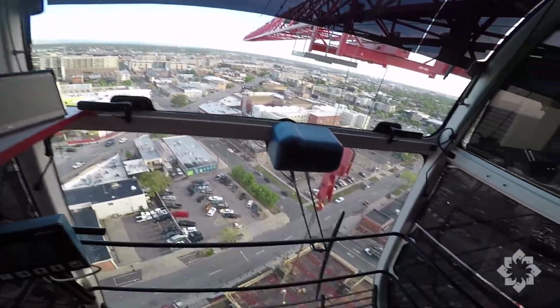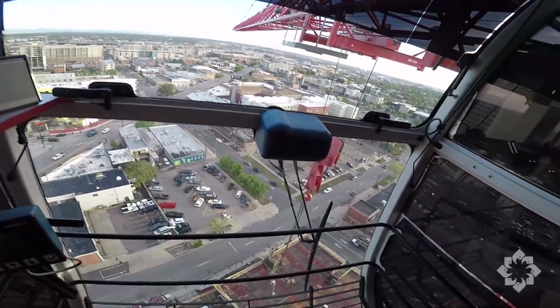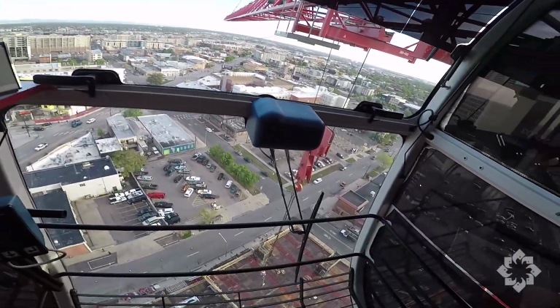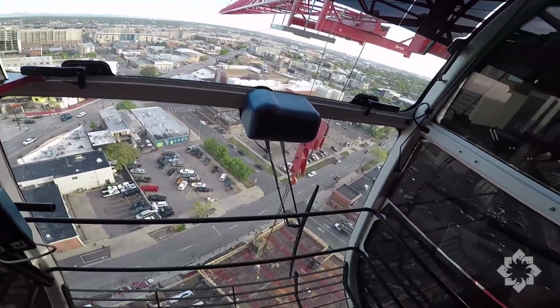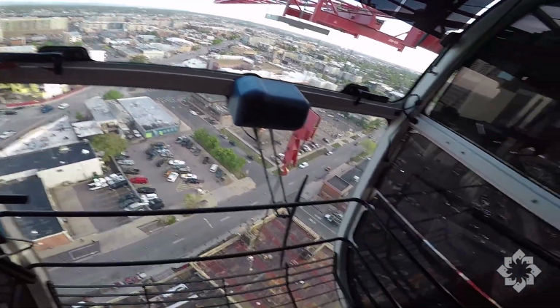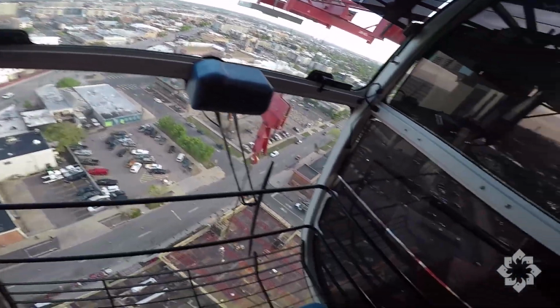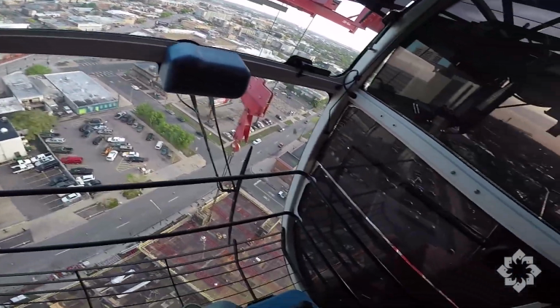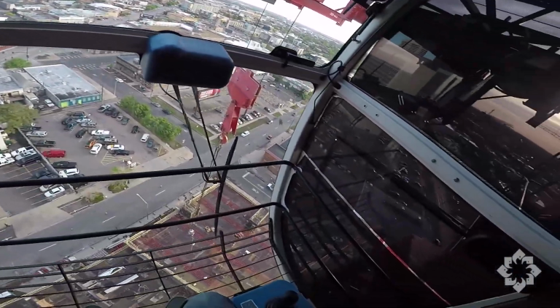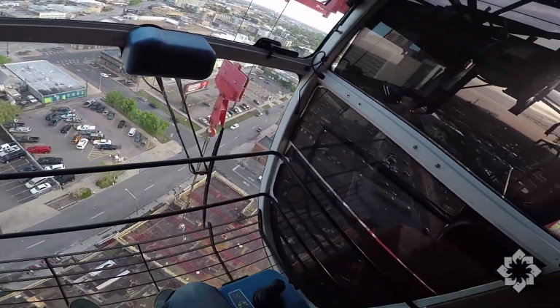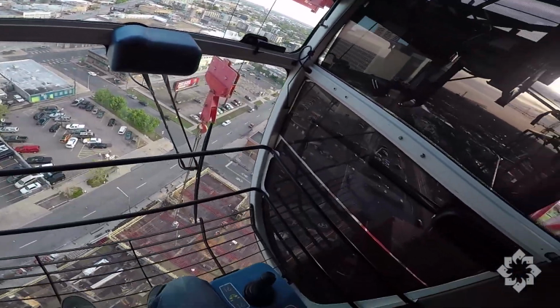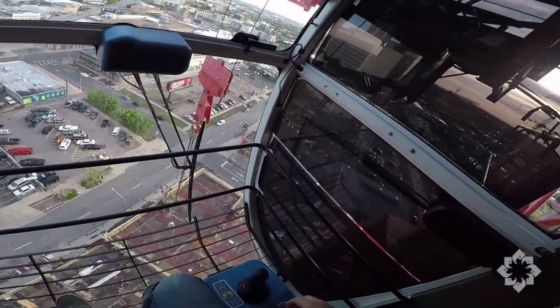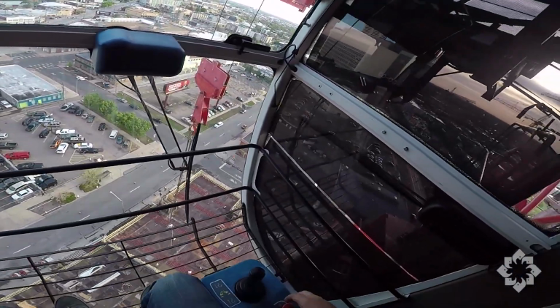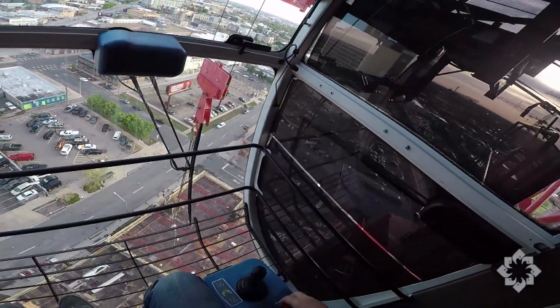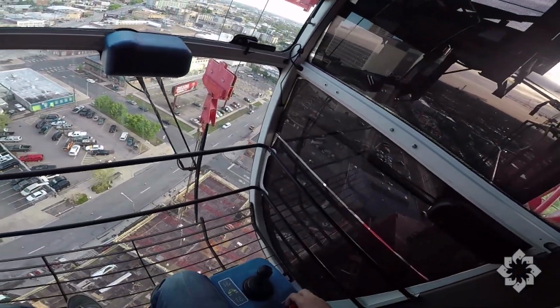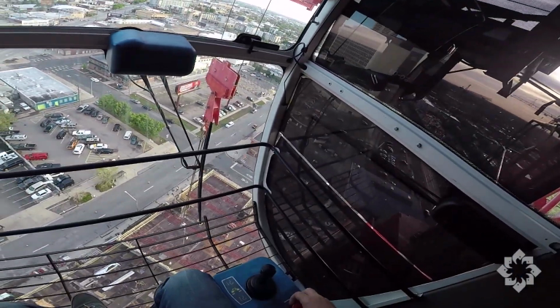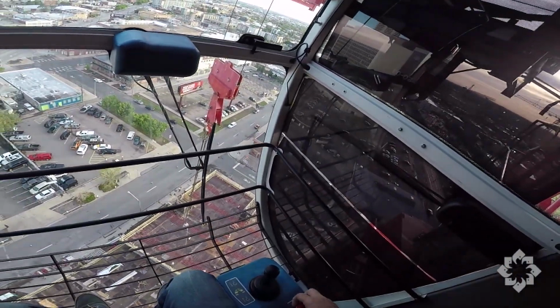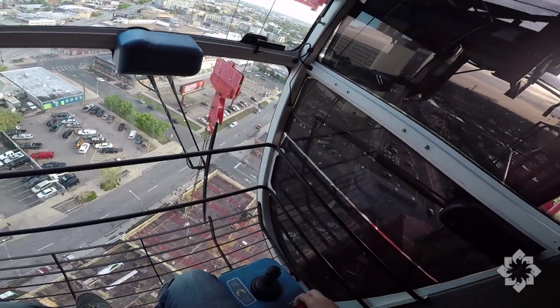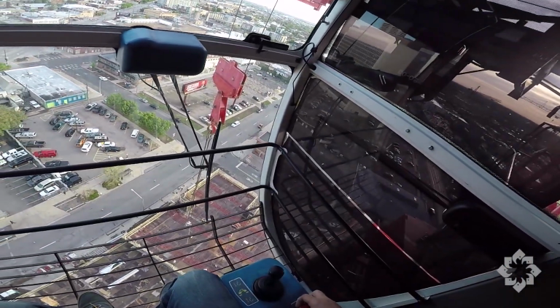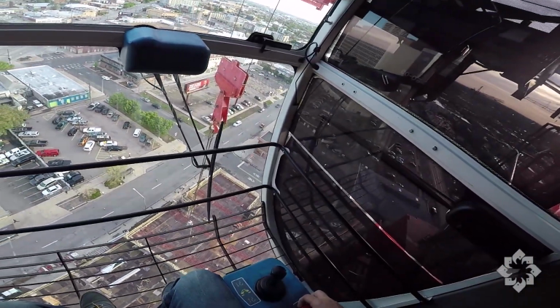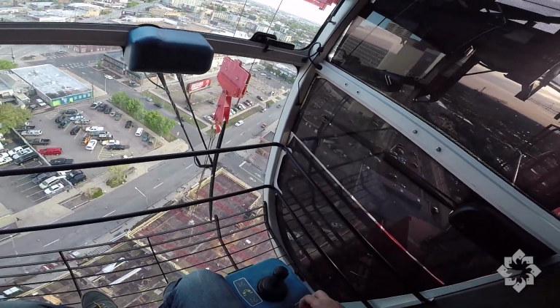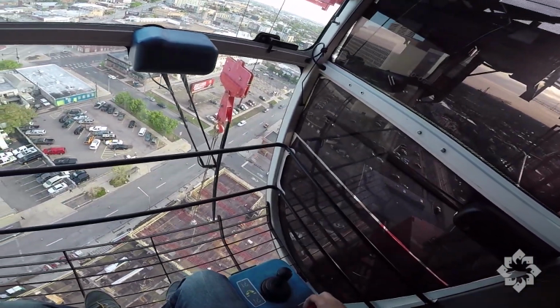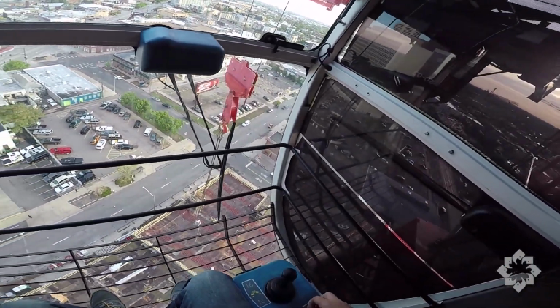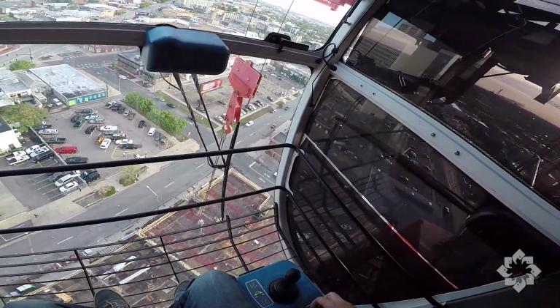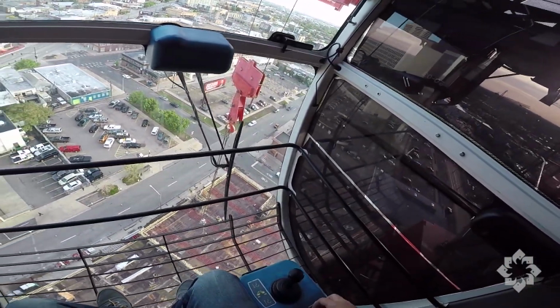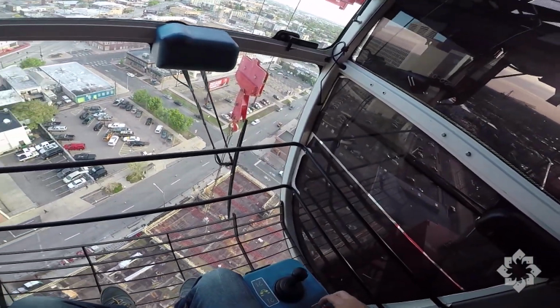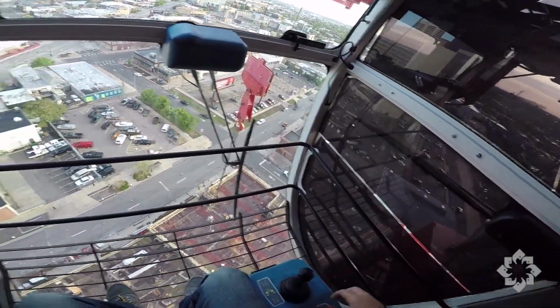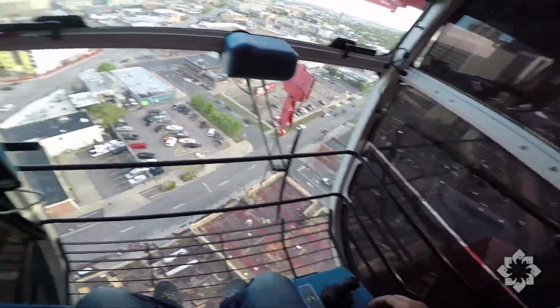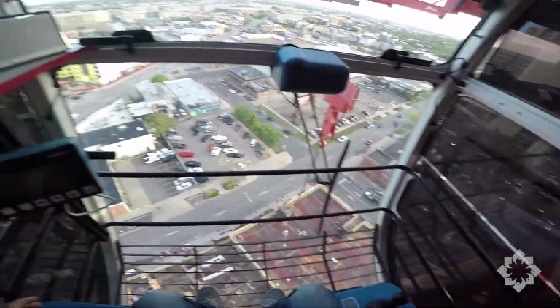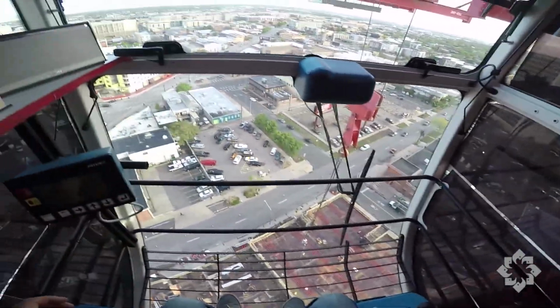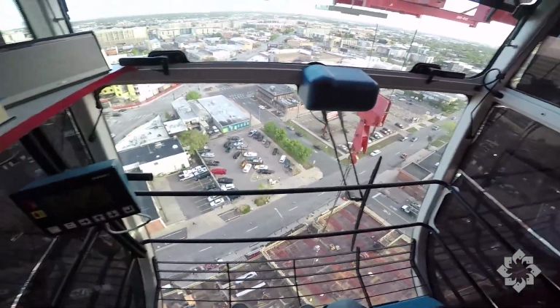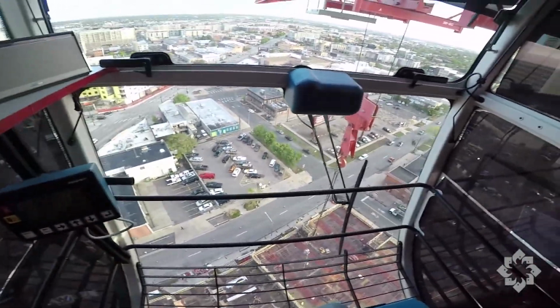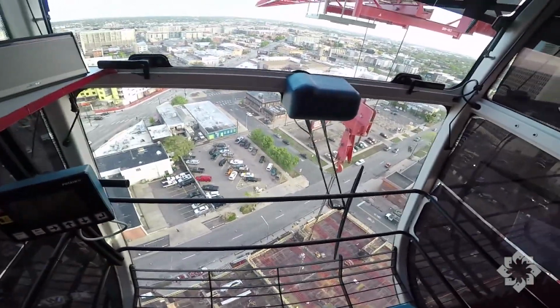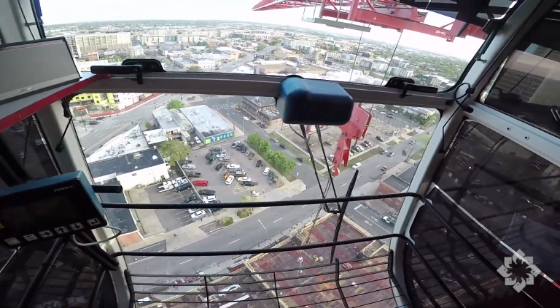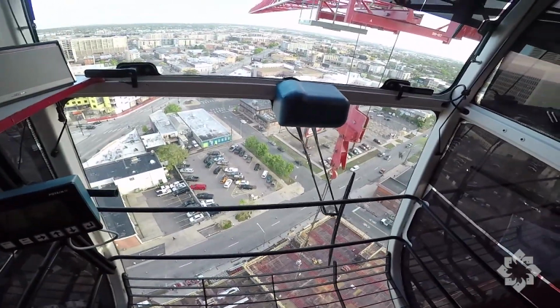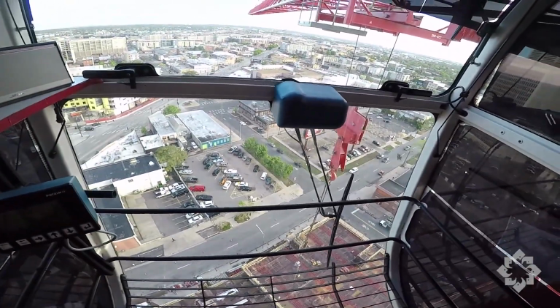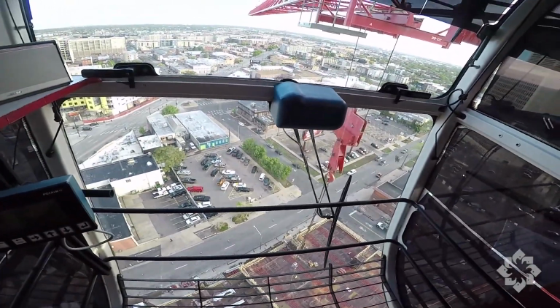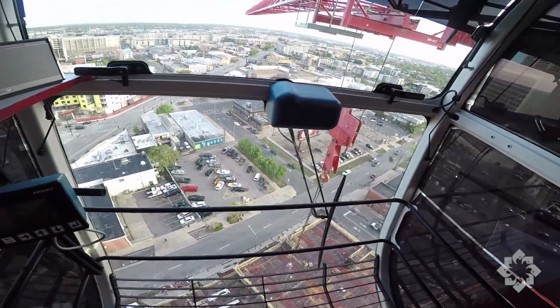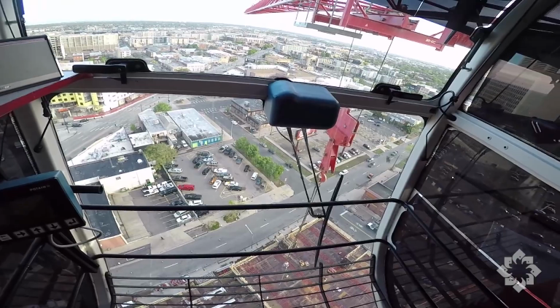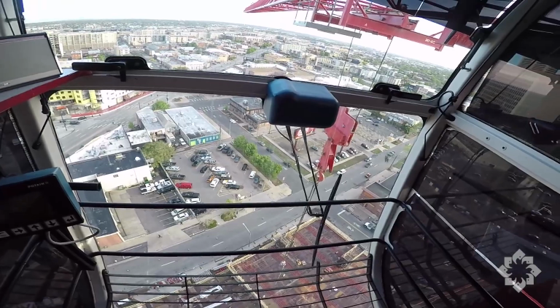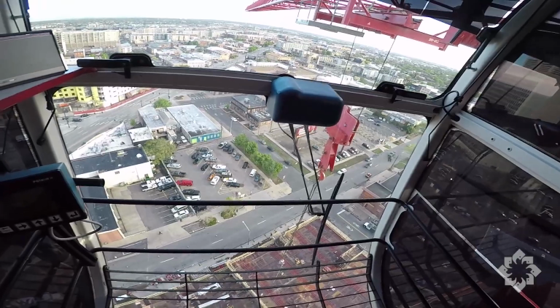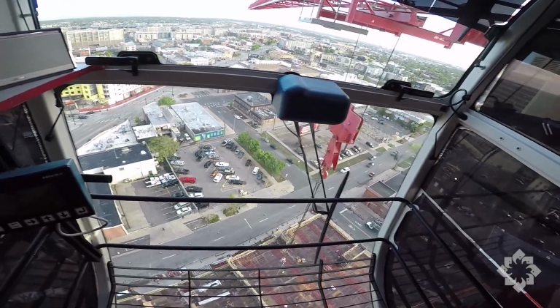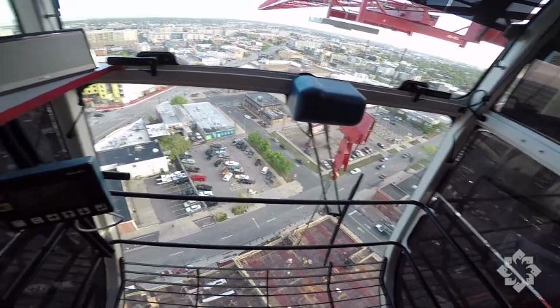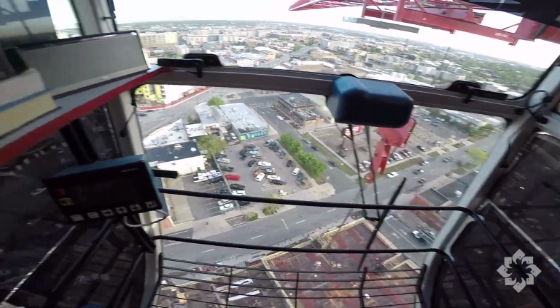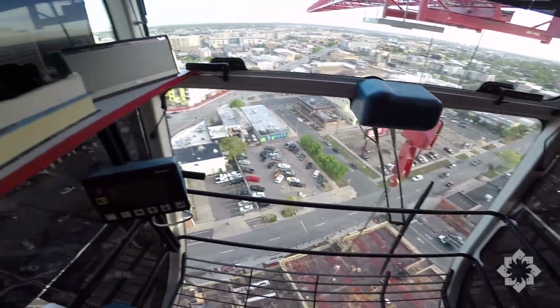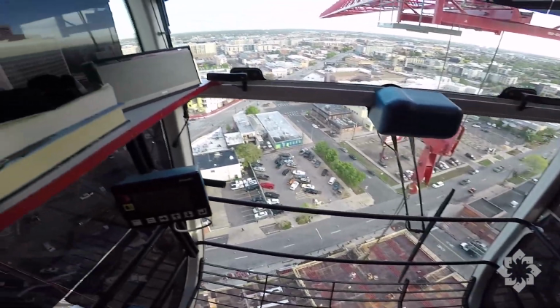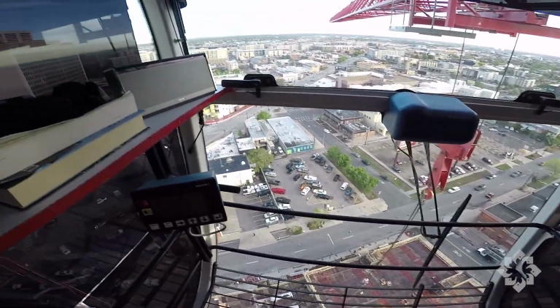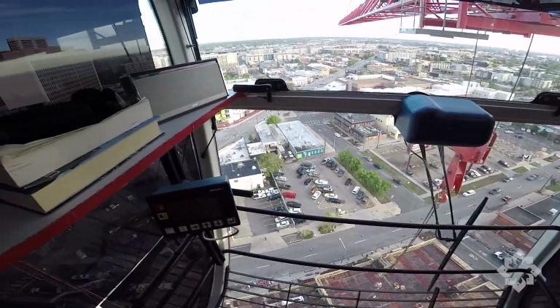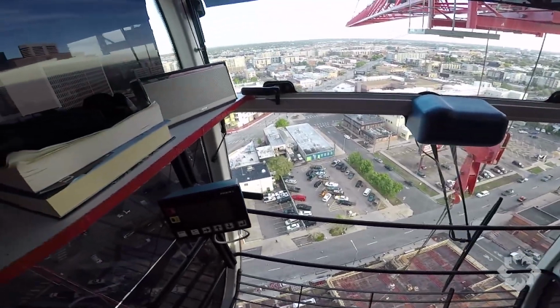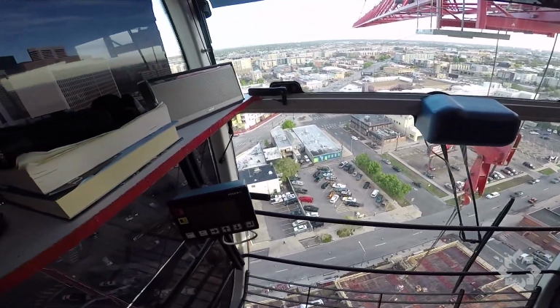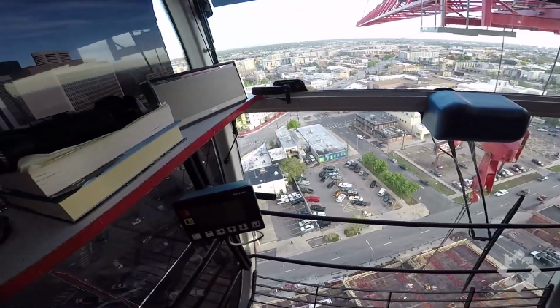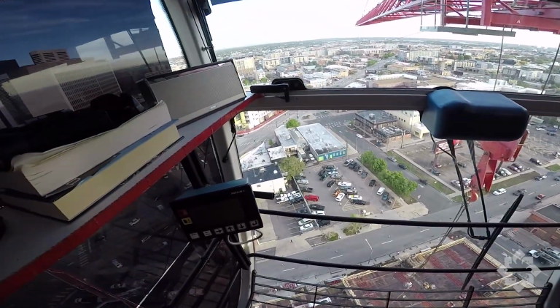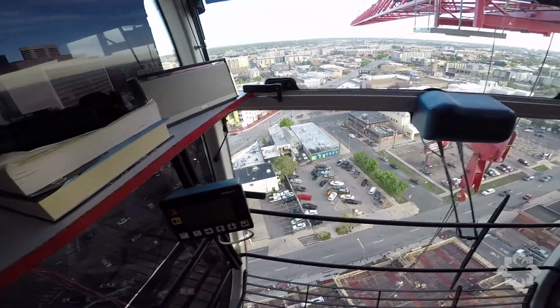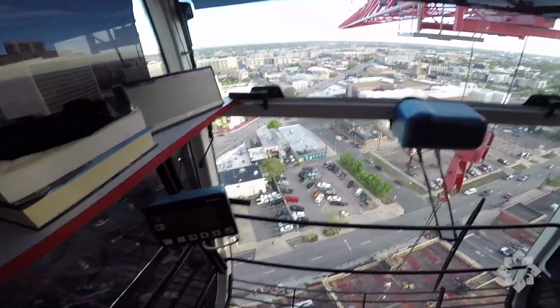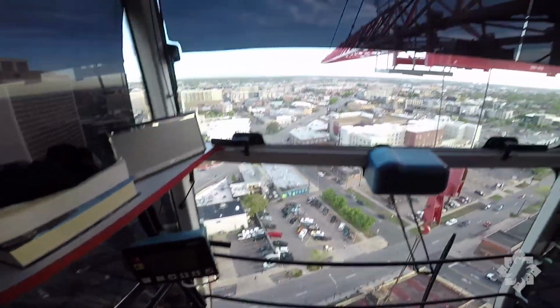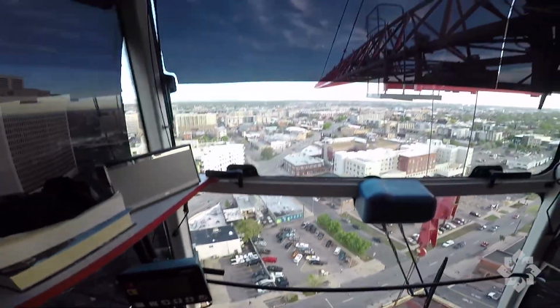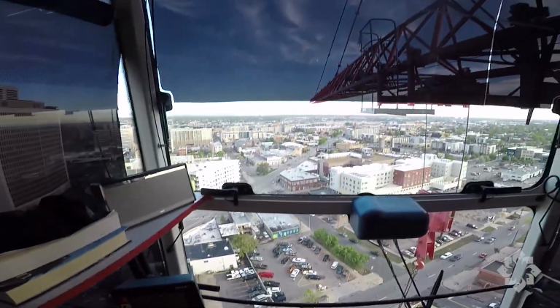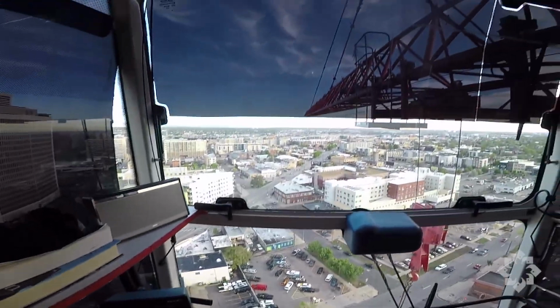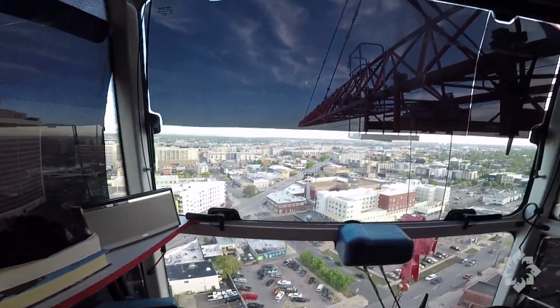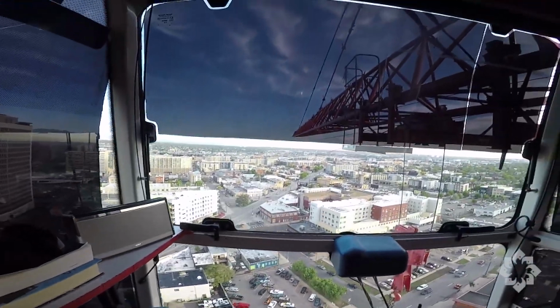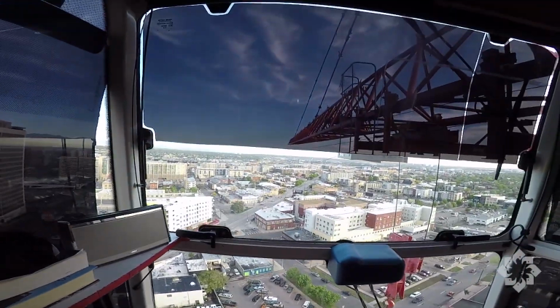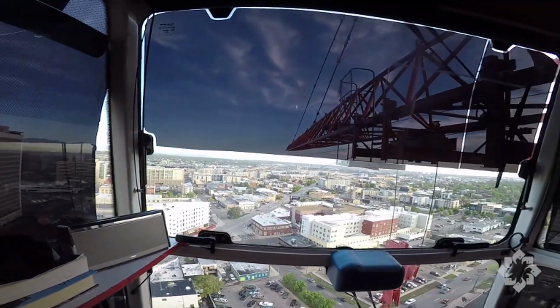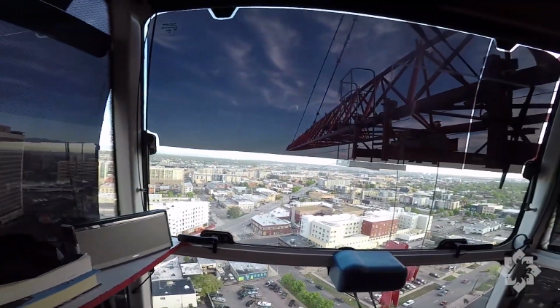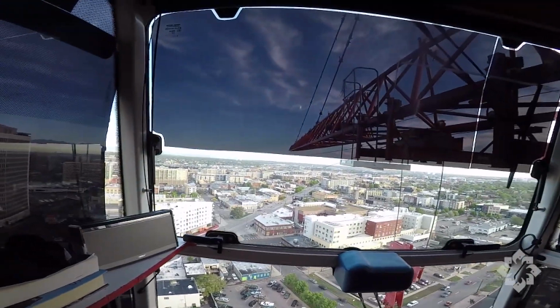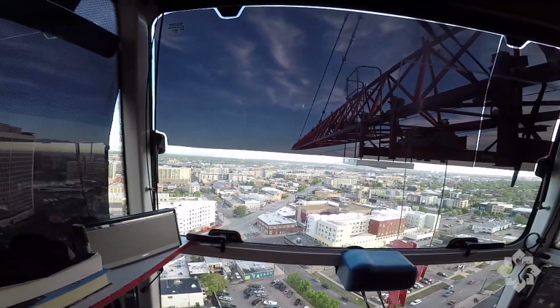First thing I did there was power up the machine. Doesn't make much noise — like I said, it's electric. It's nice and quiet.